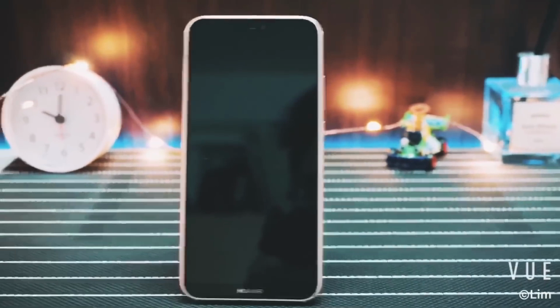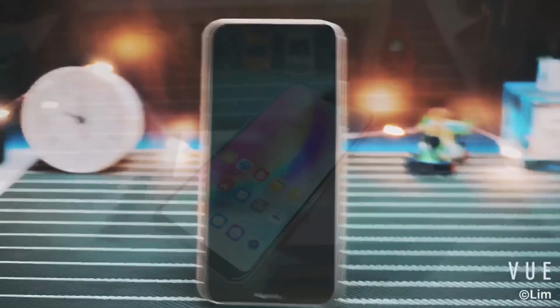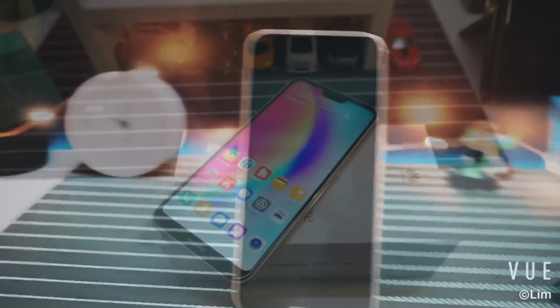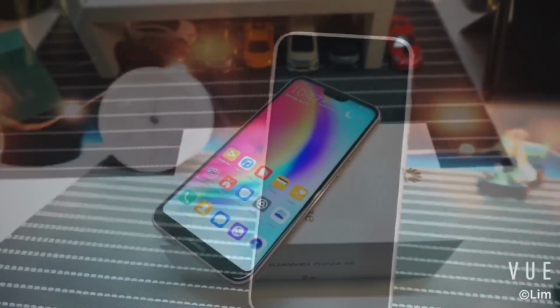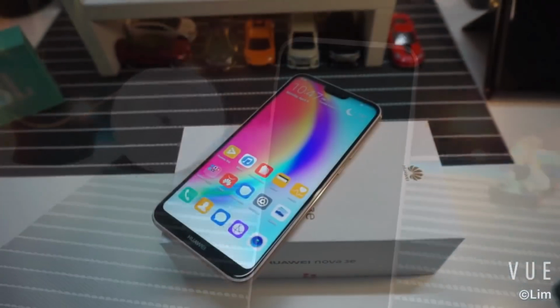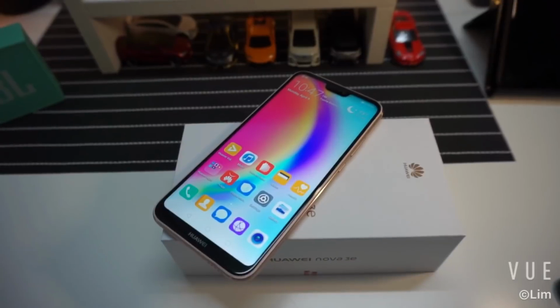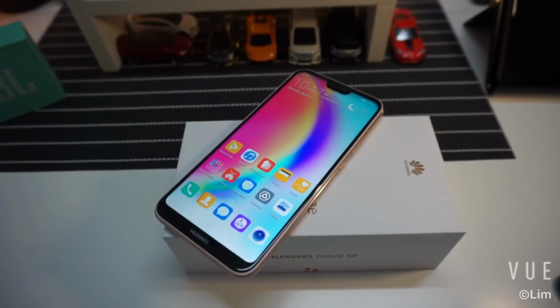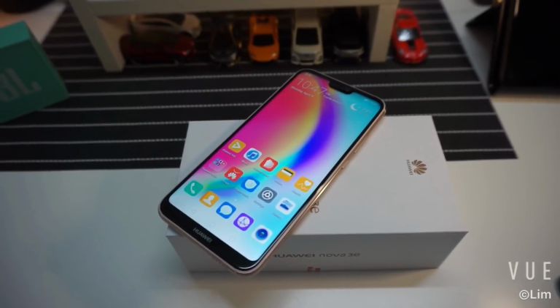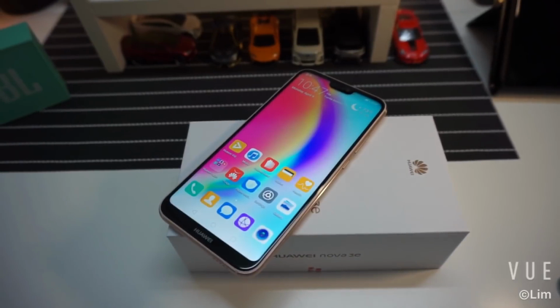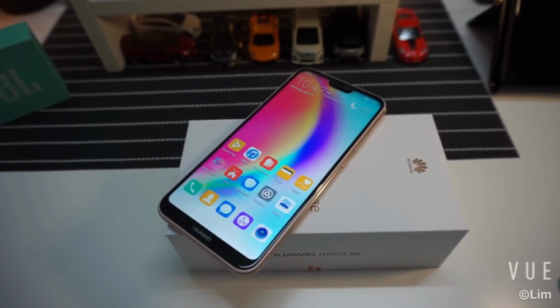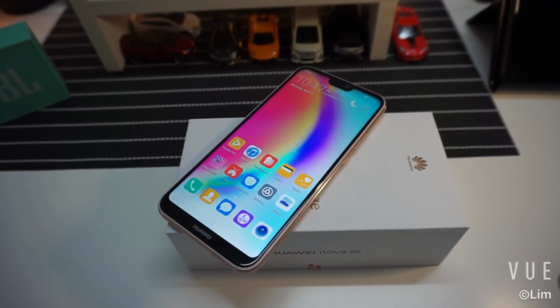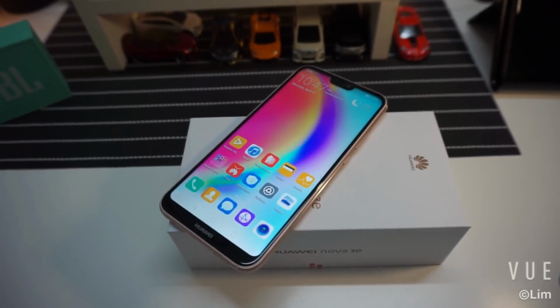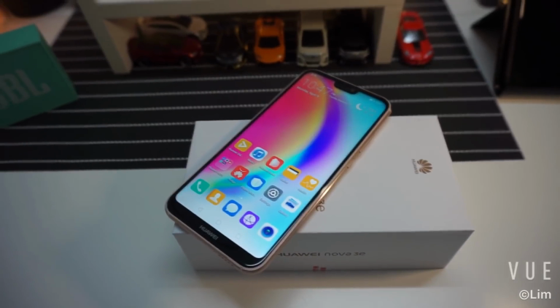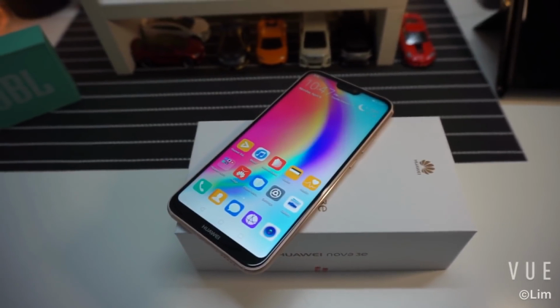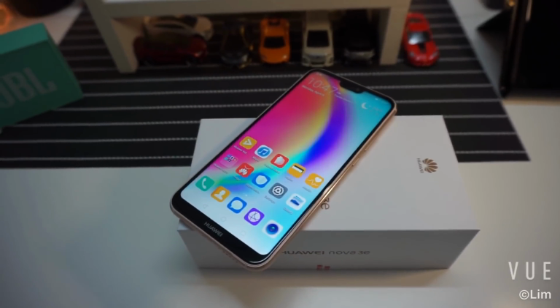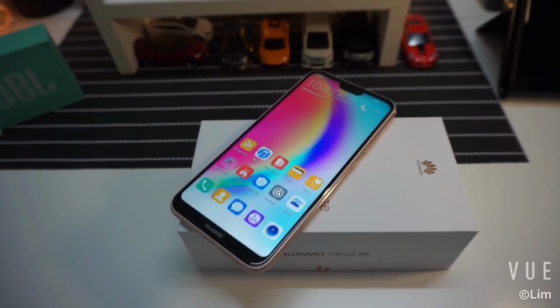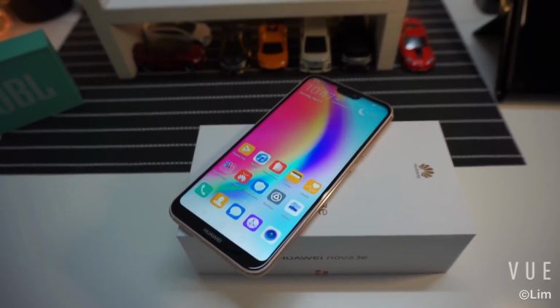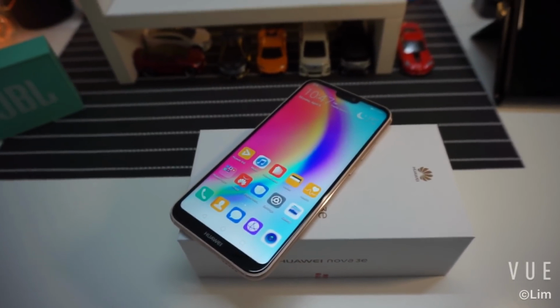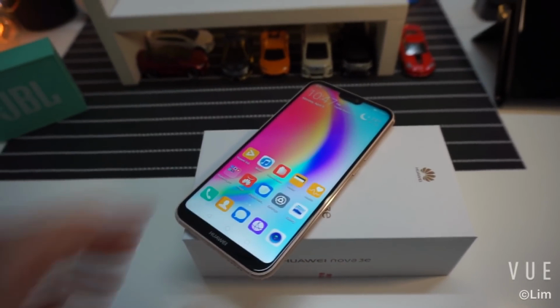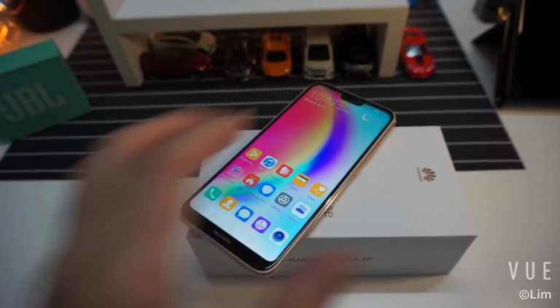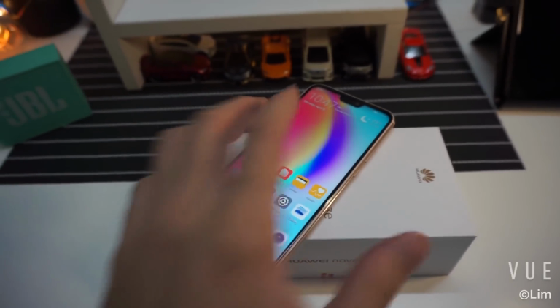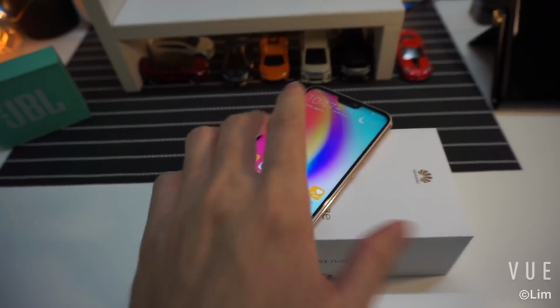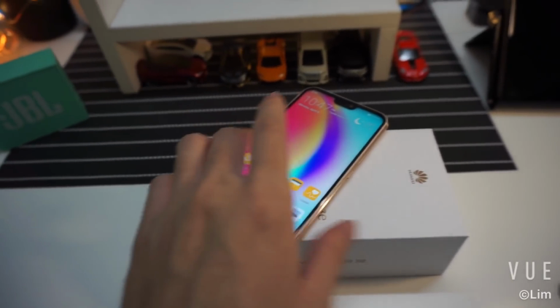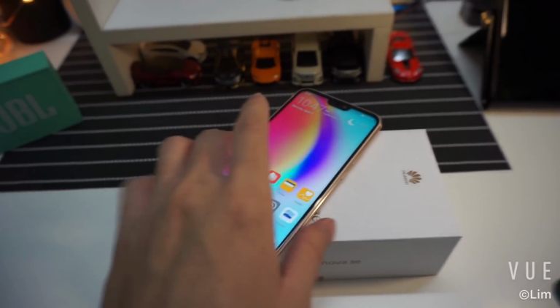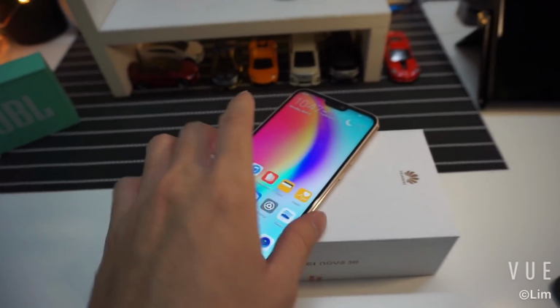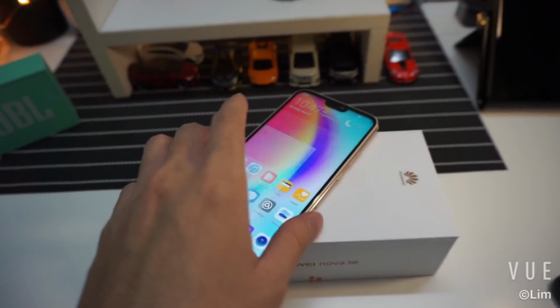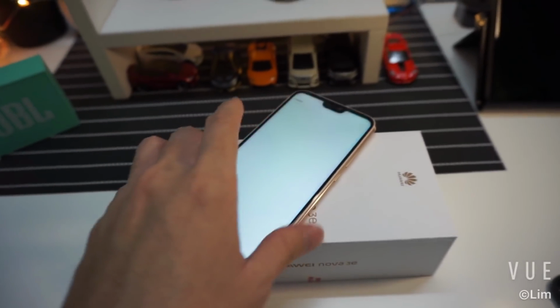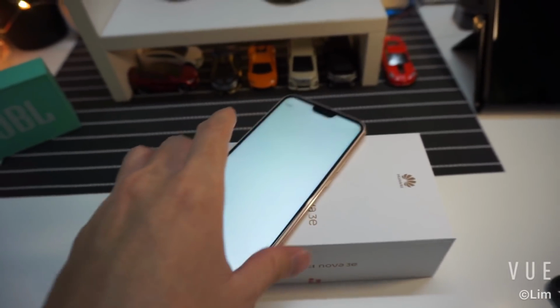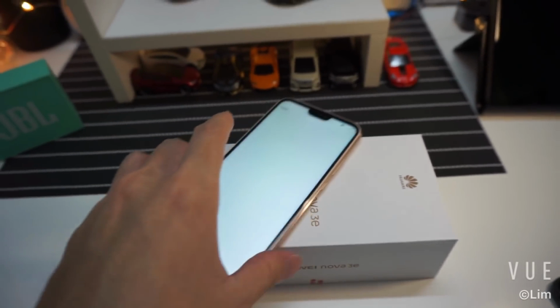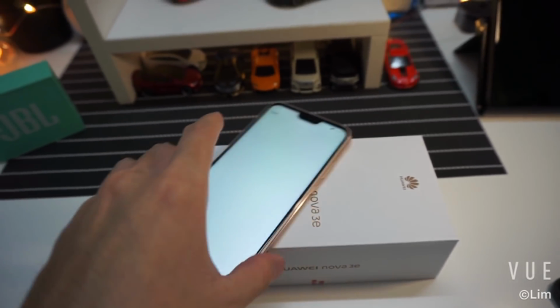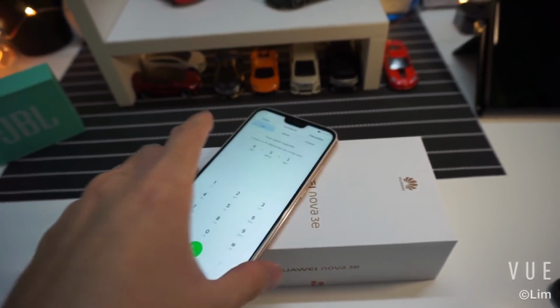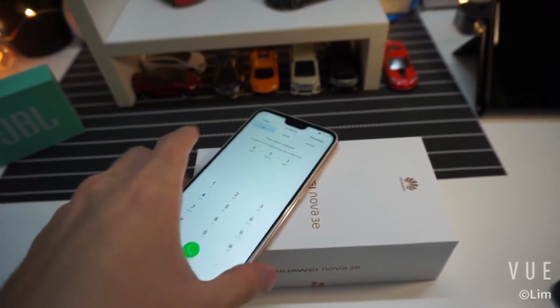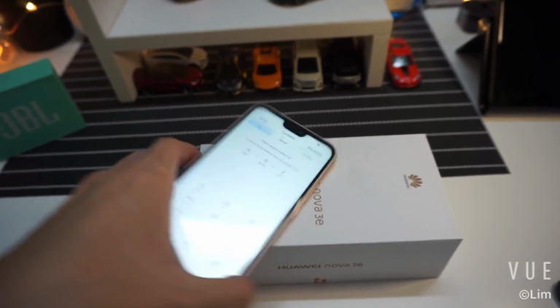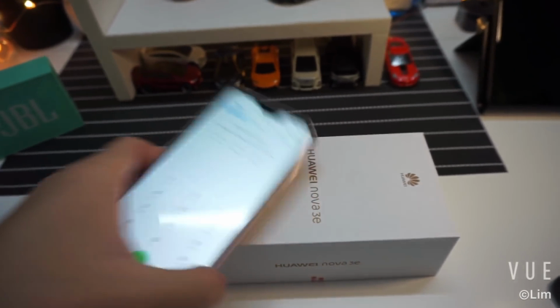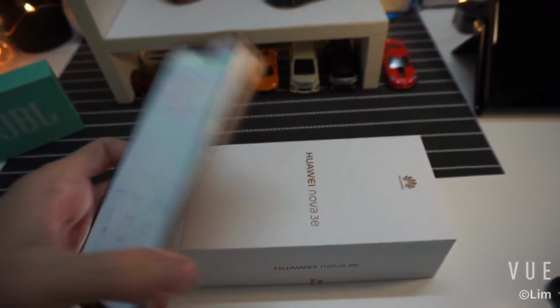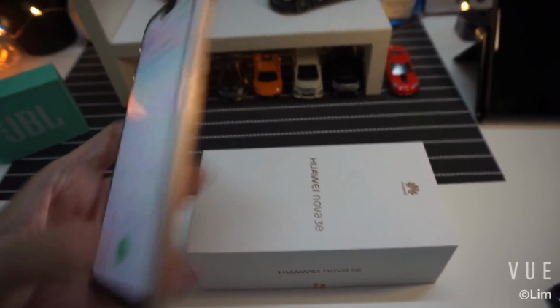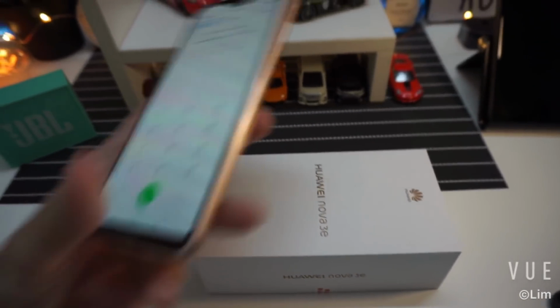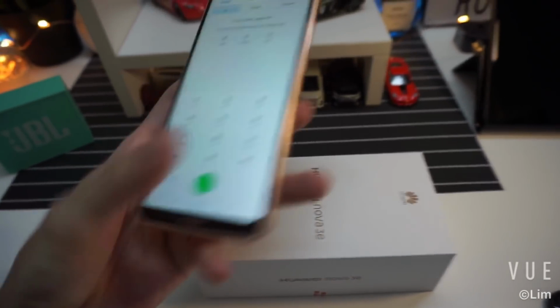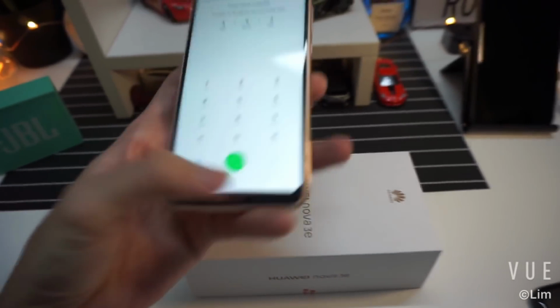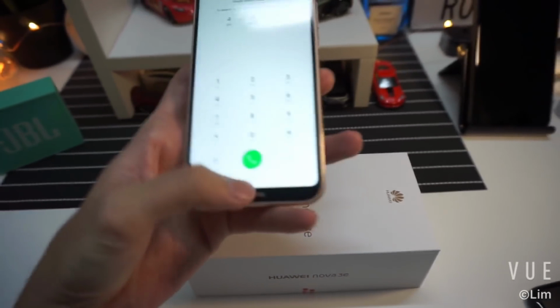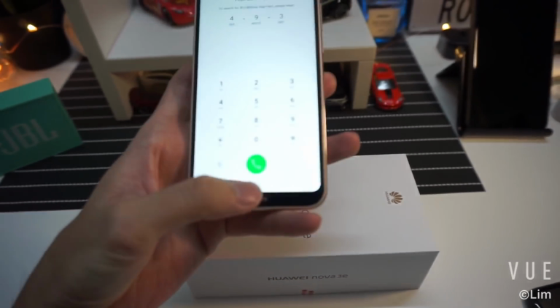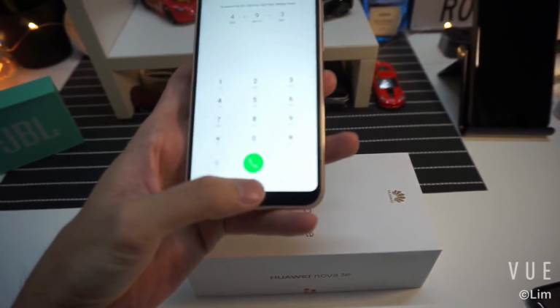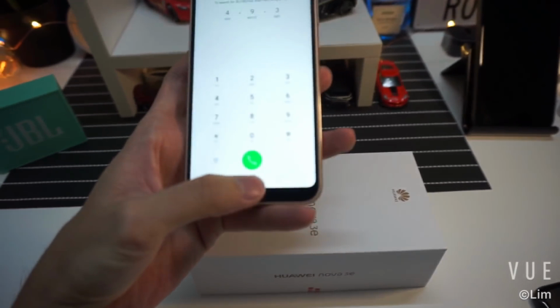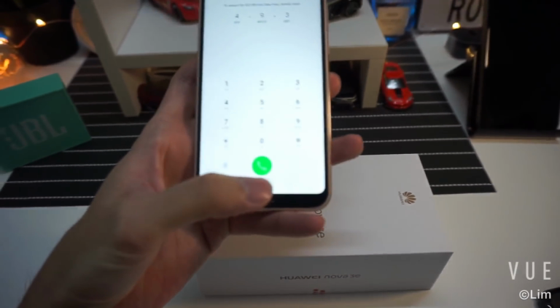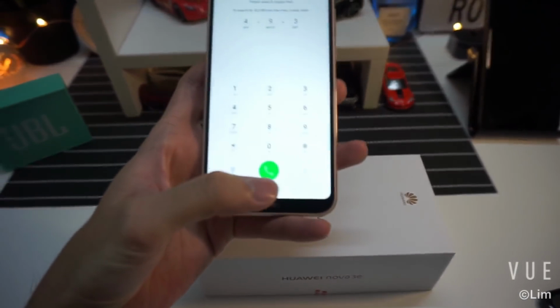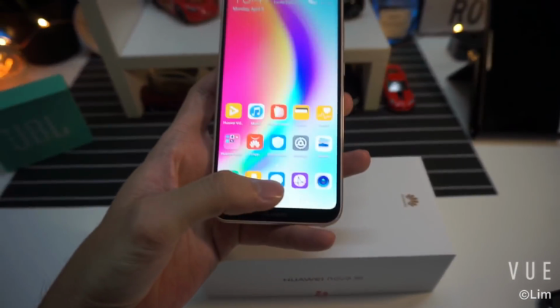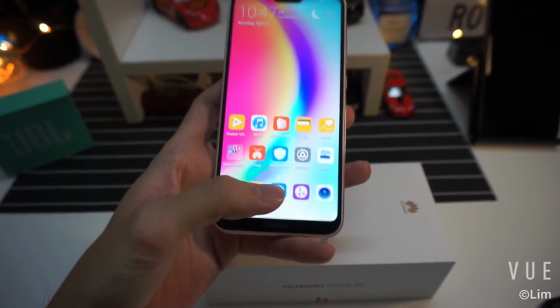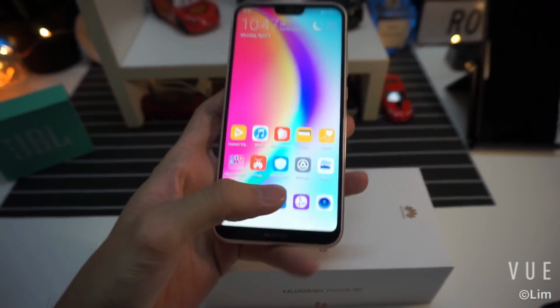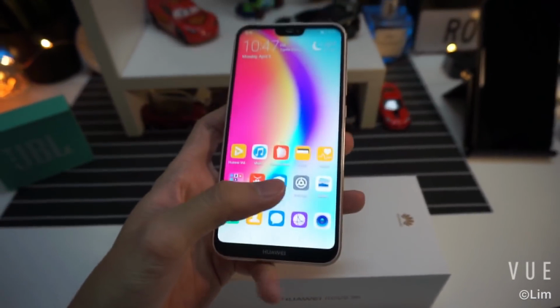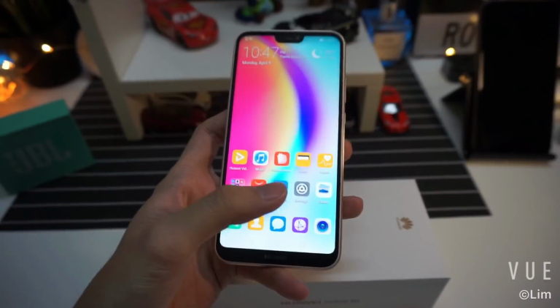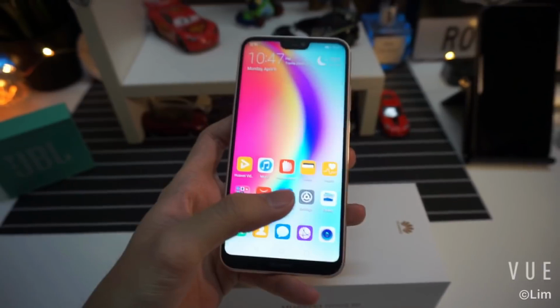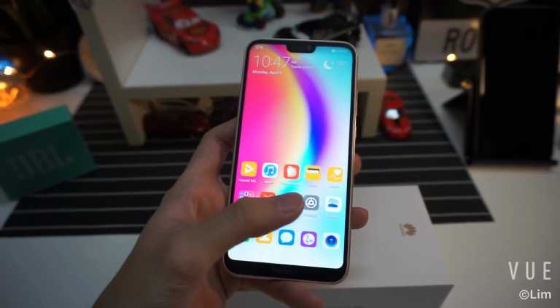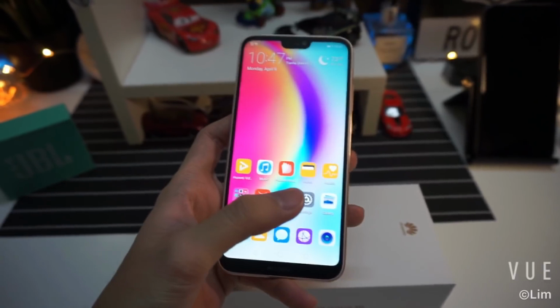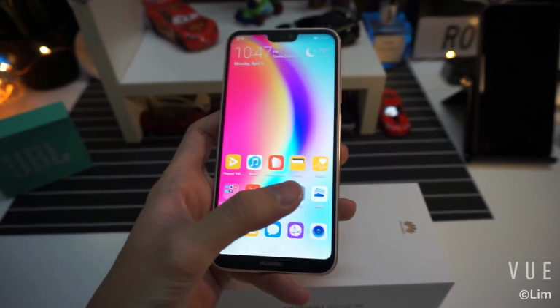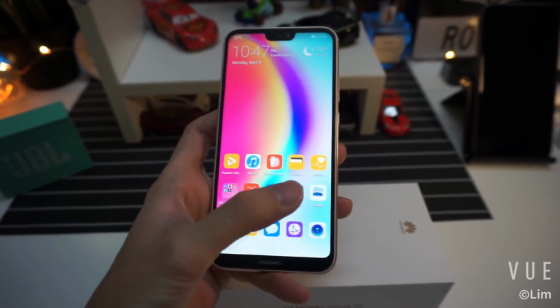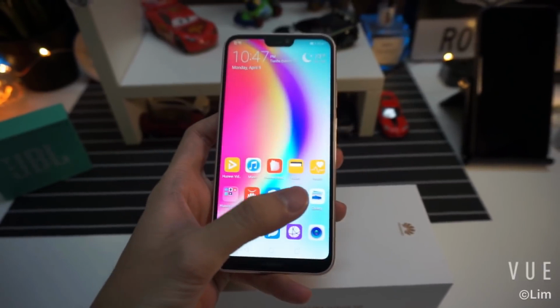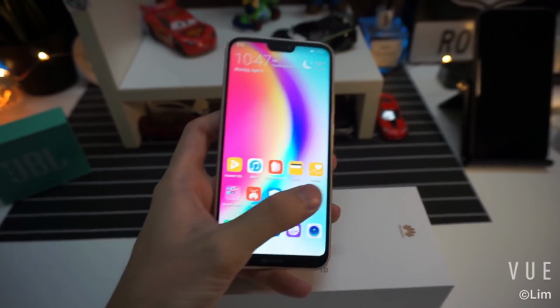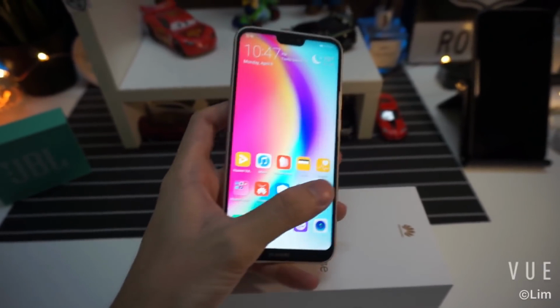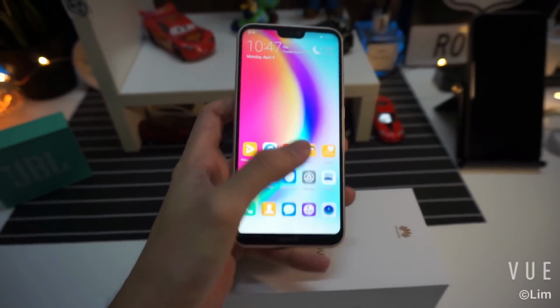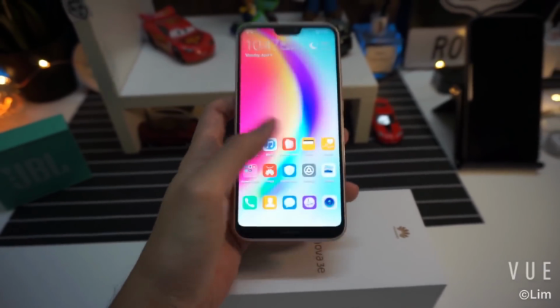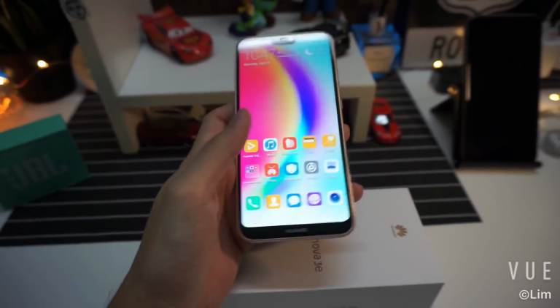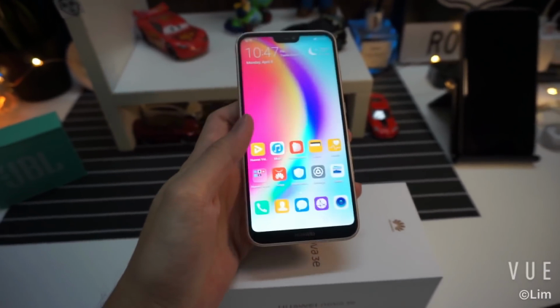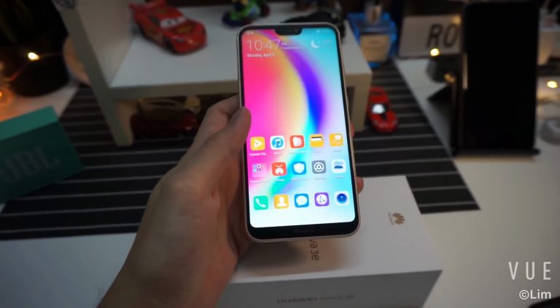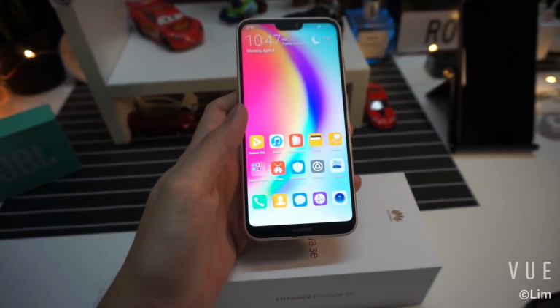Okay guys, this is it — the unboxing of the Huawei Nova 3e, or otherwise known as the Huawei P20 Lite in other countries.